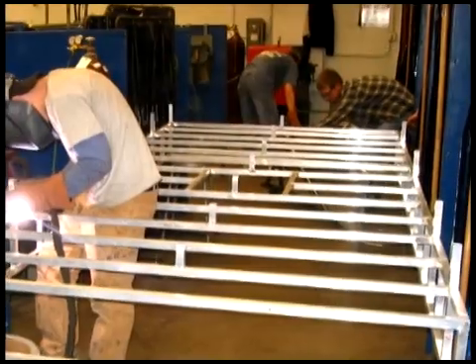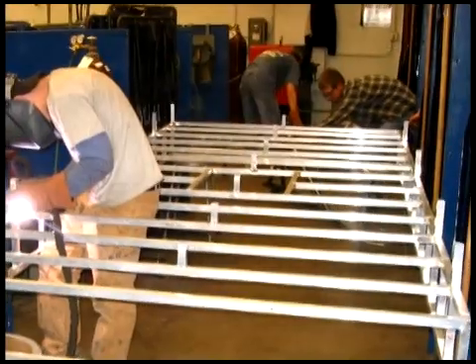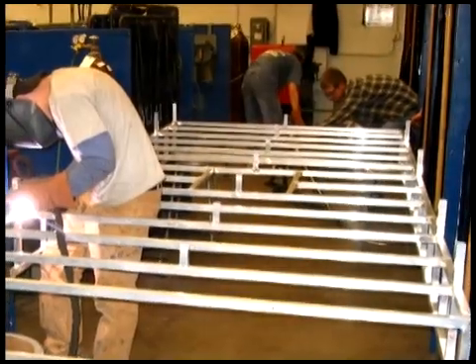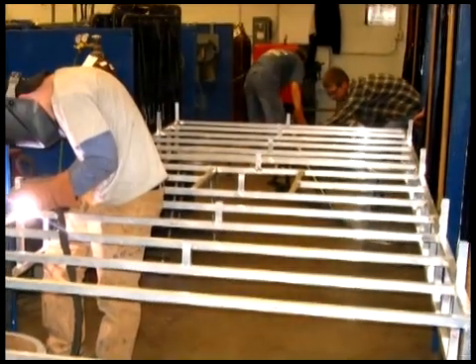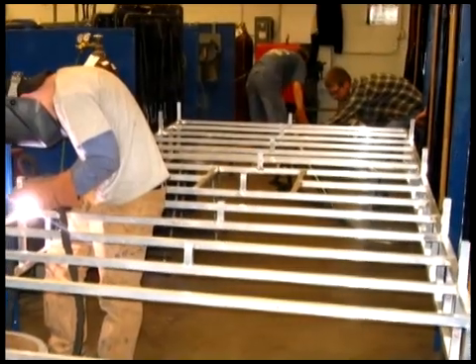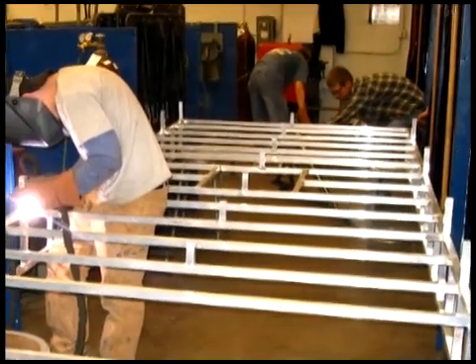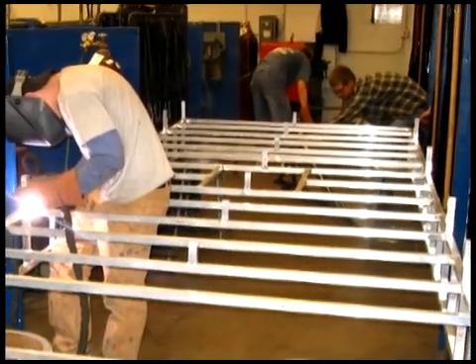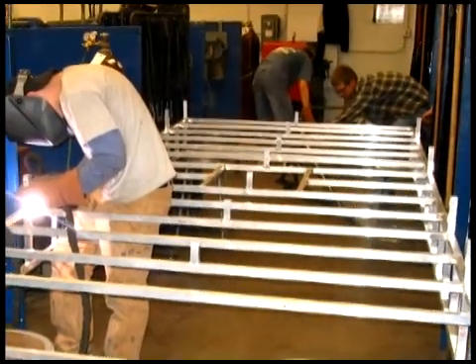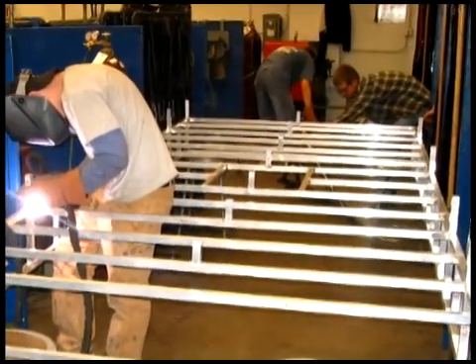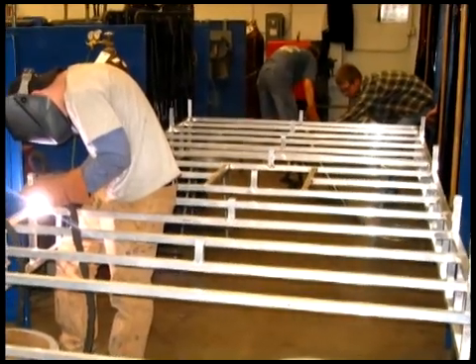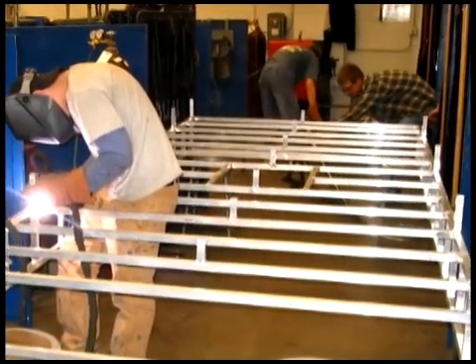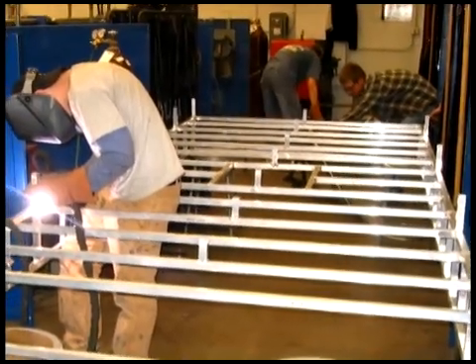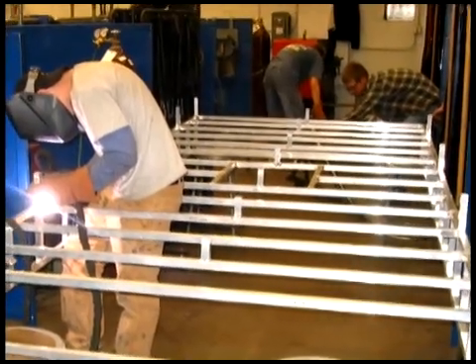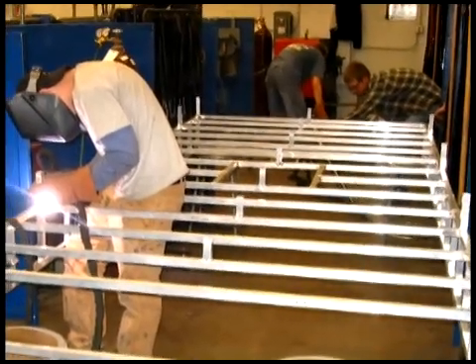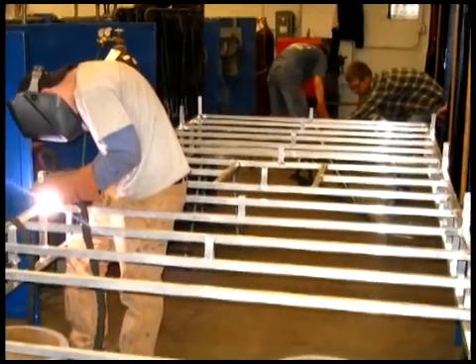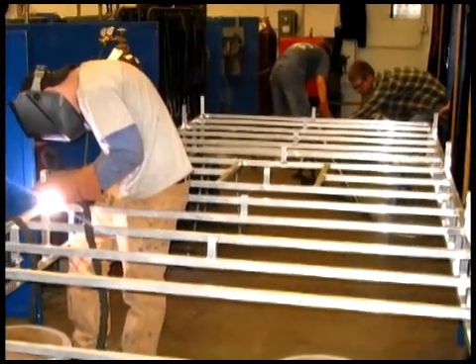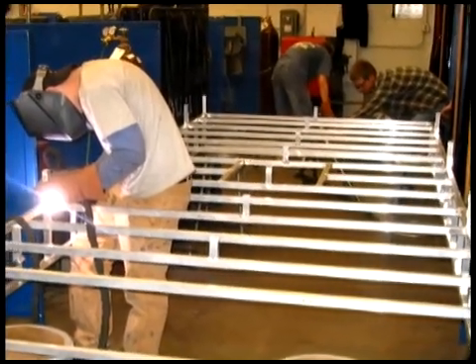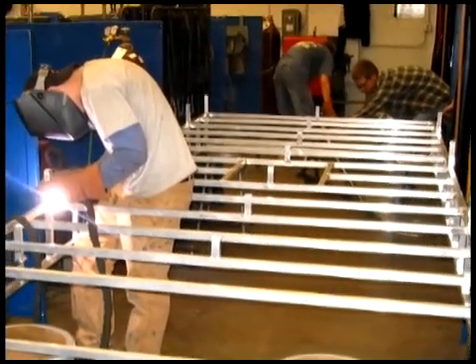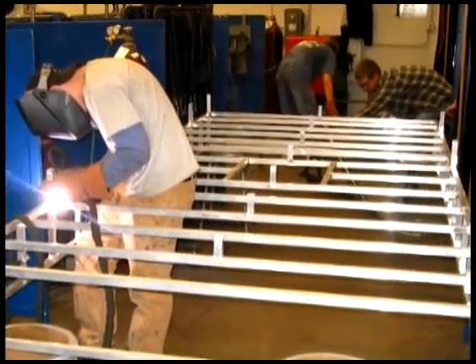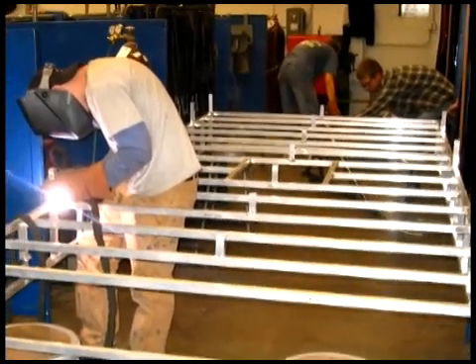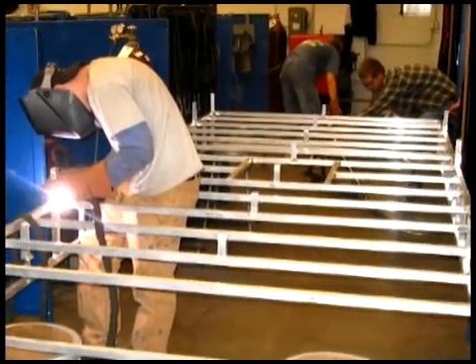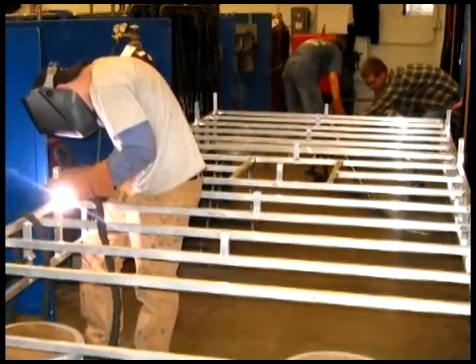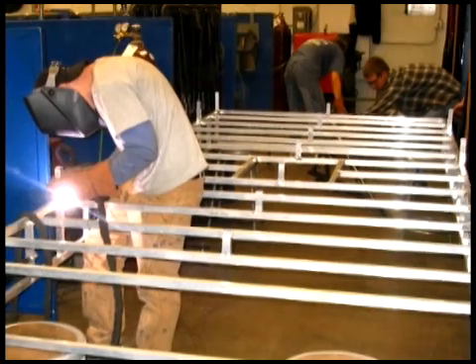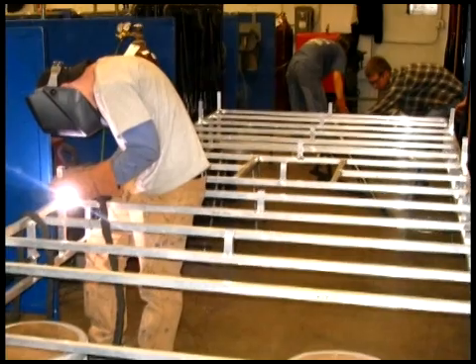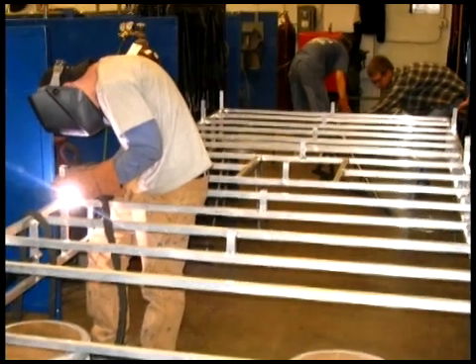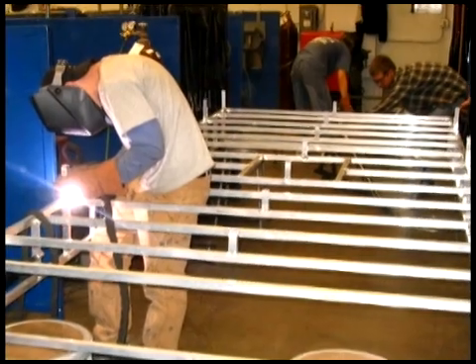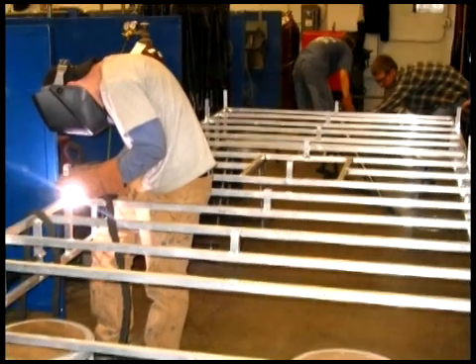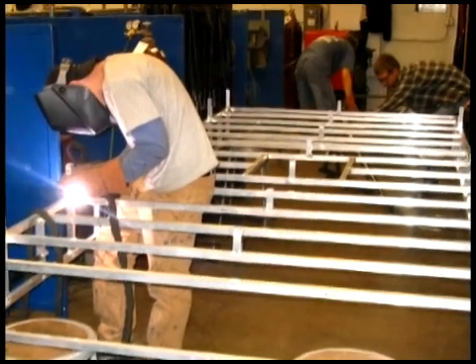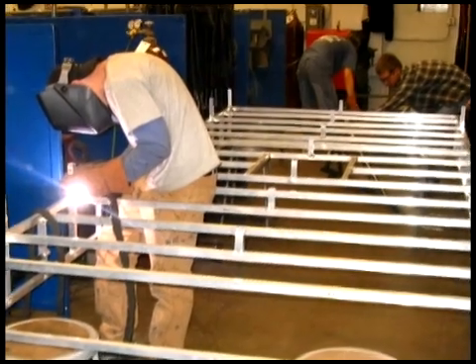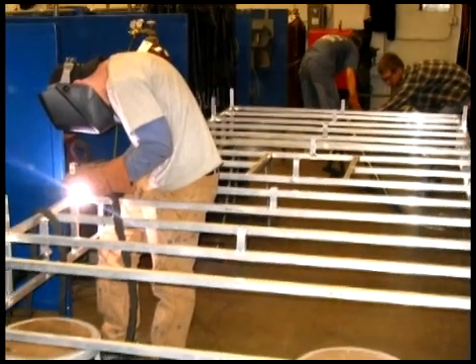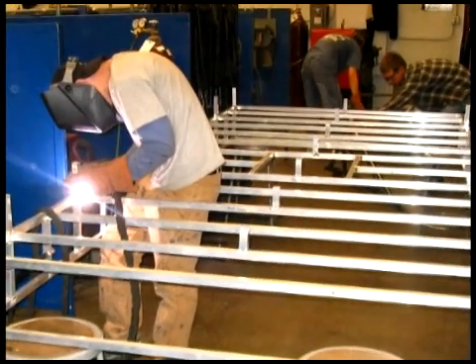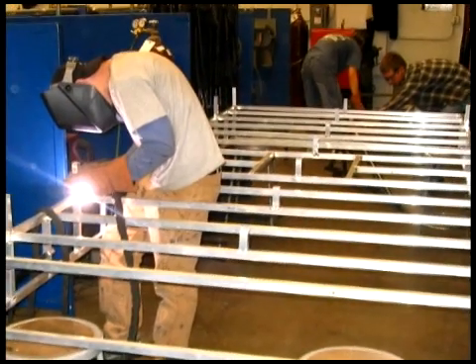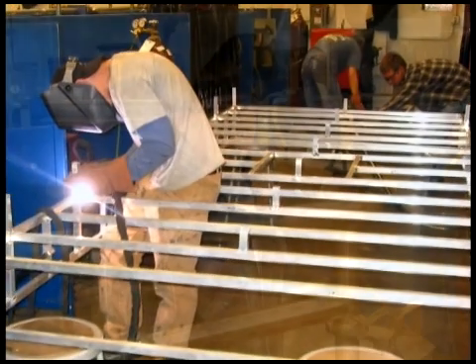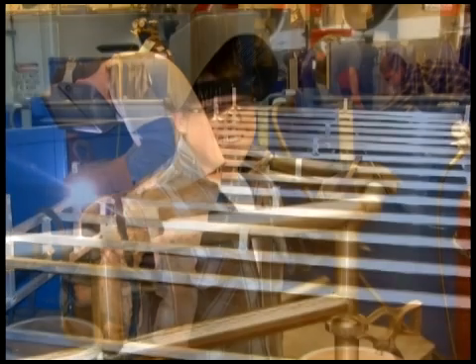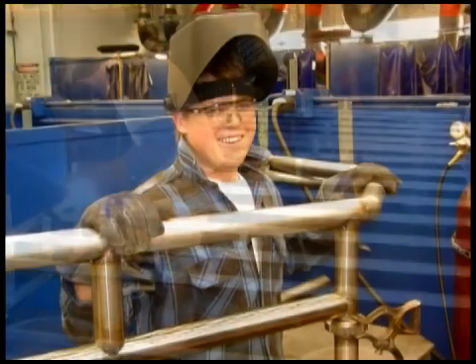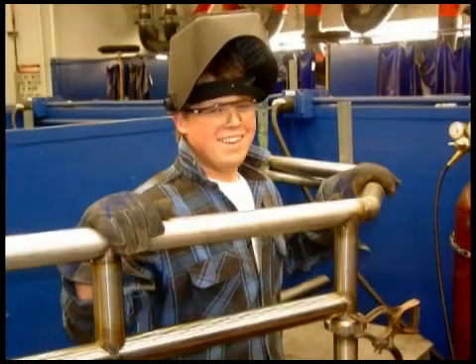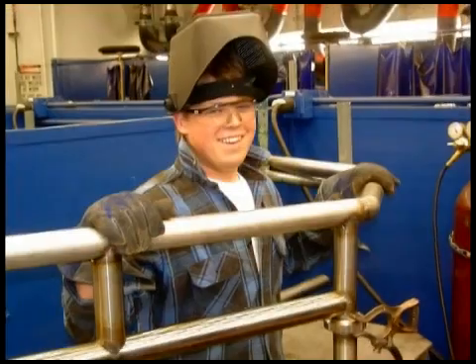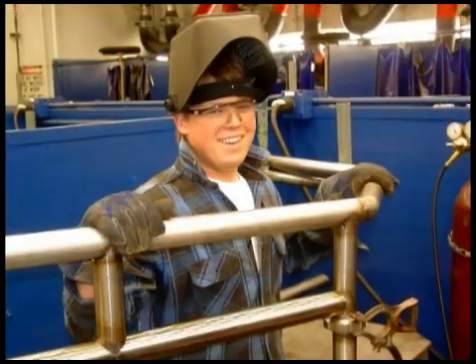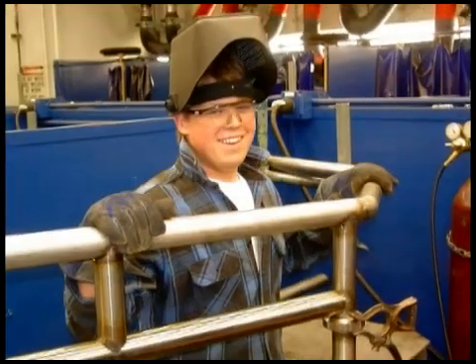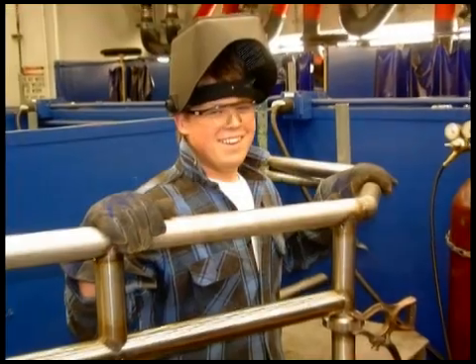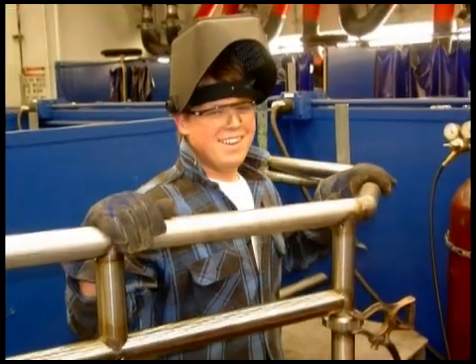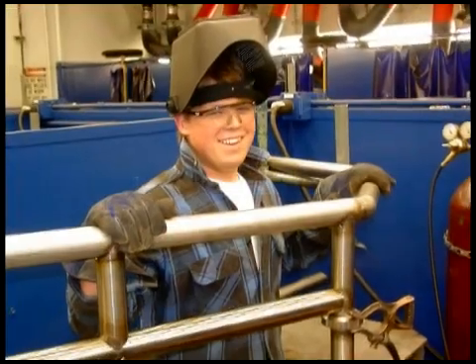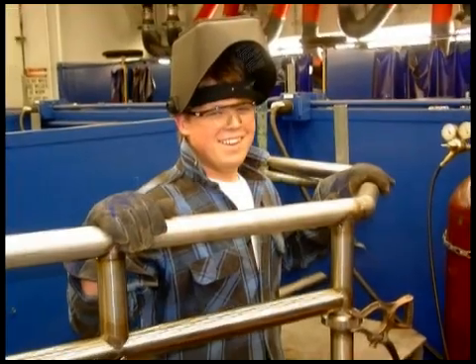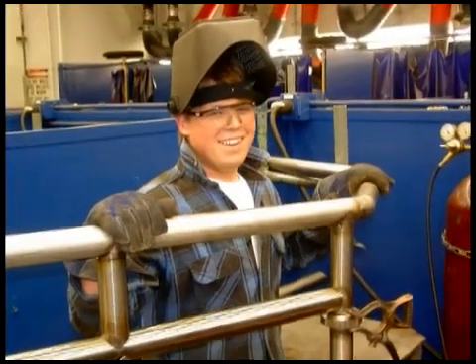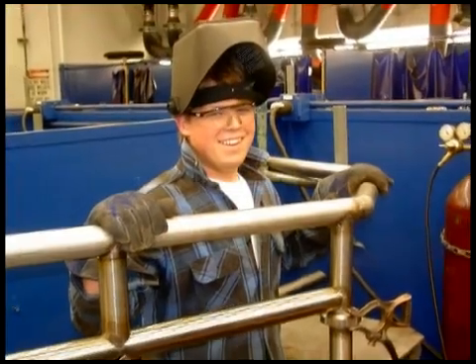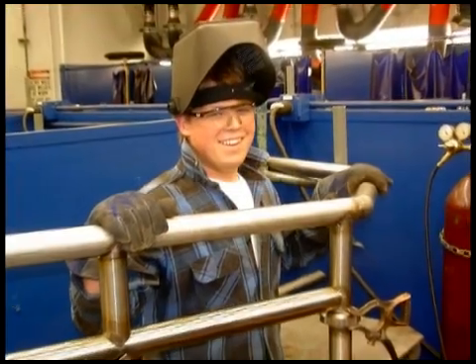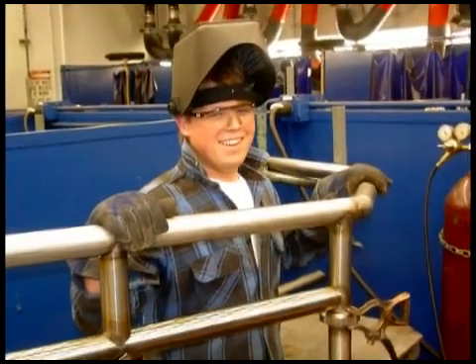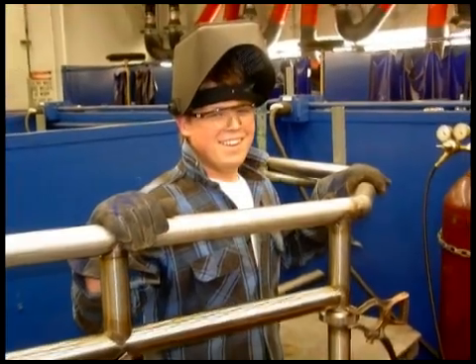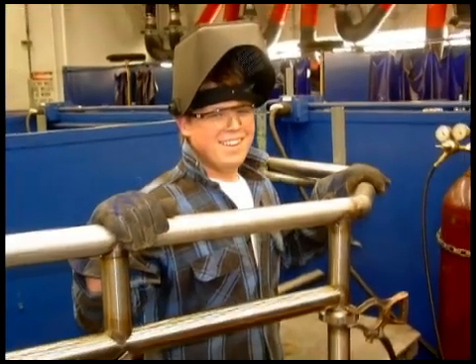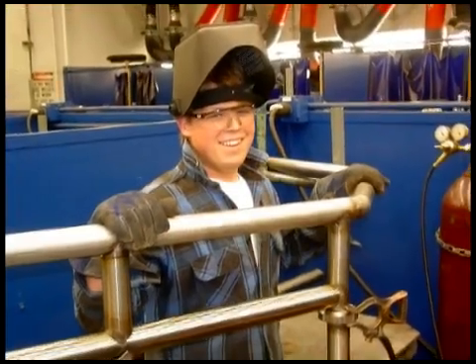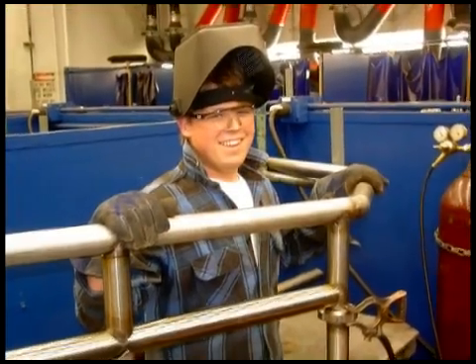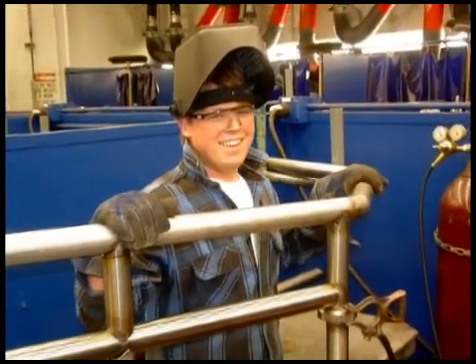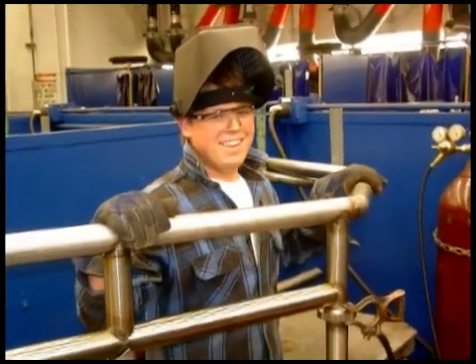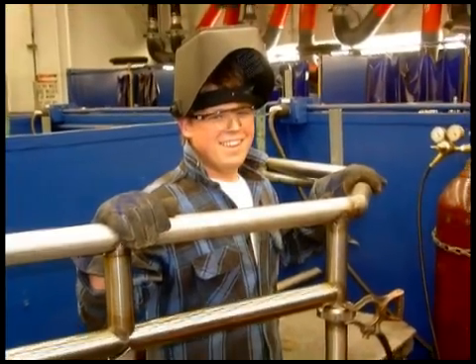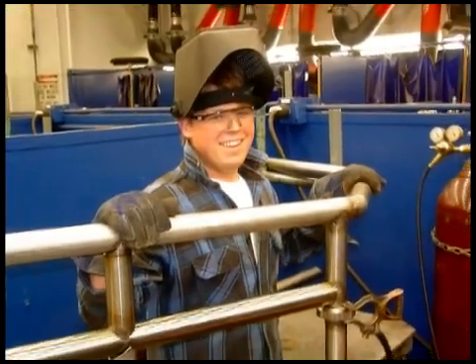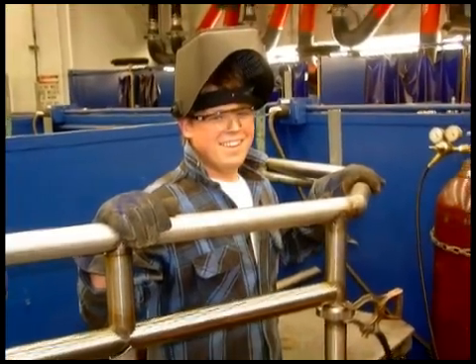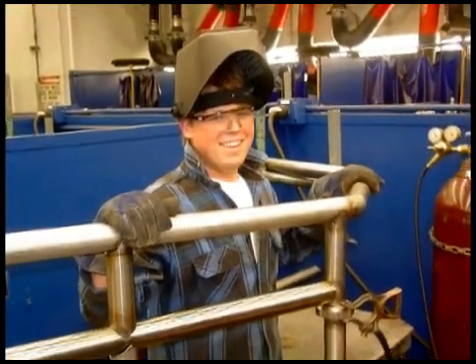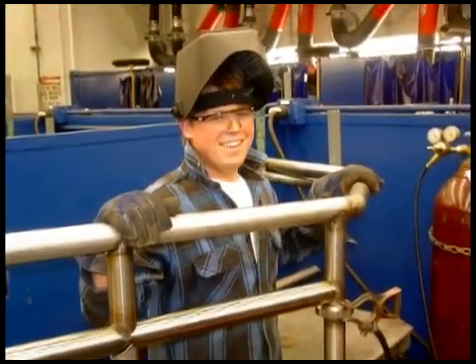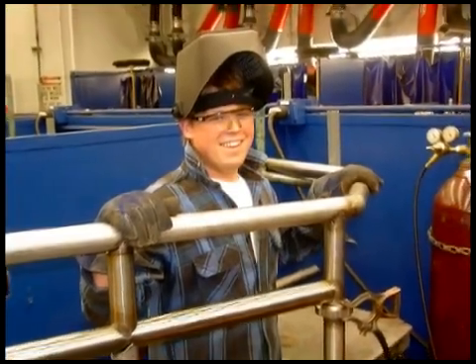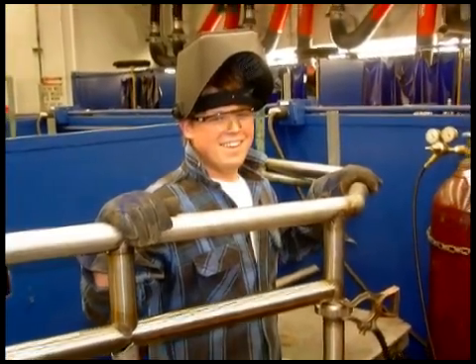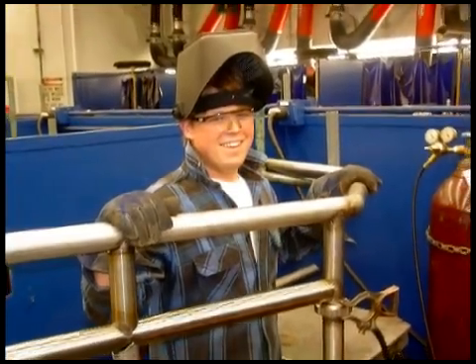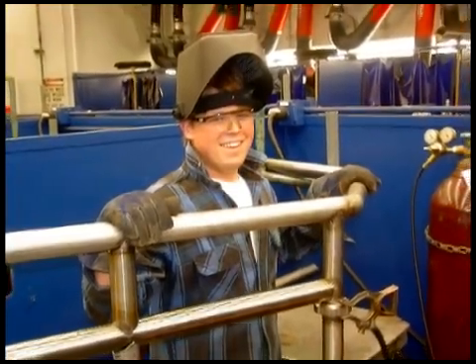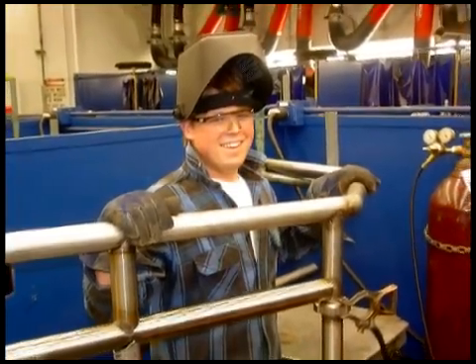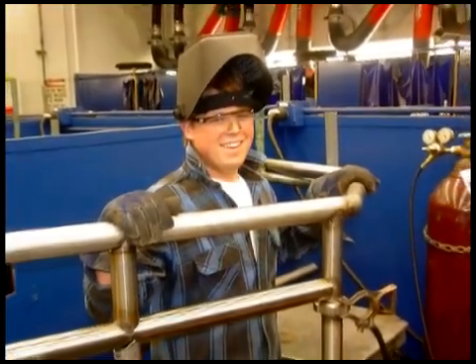Students in this program can earn up to 15 college credits toward an associate's degree of applied science in welding technology.